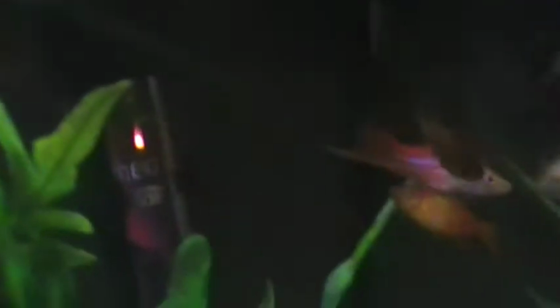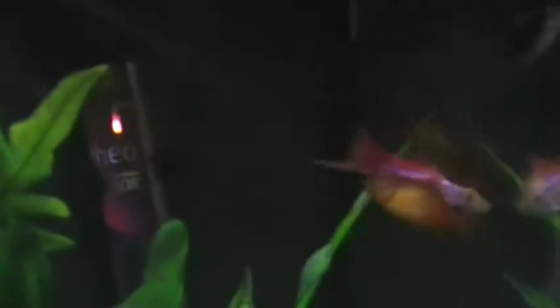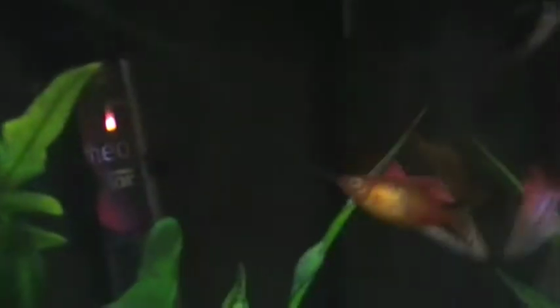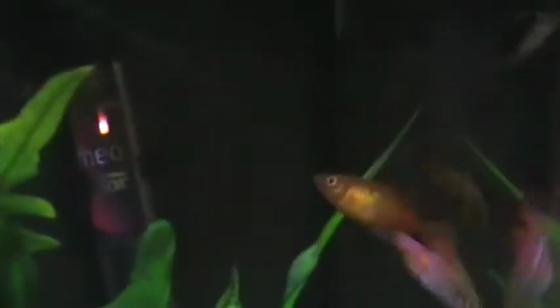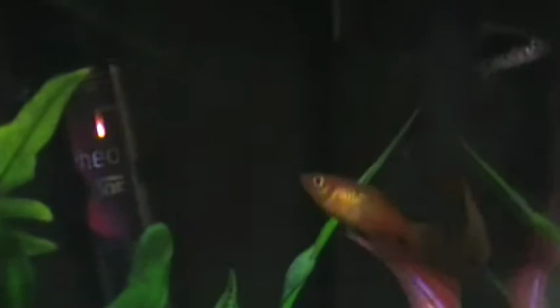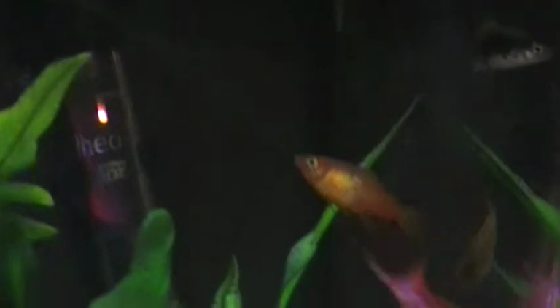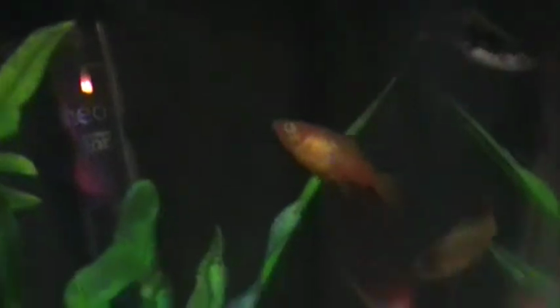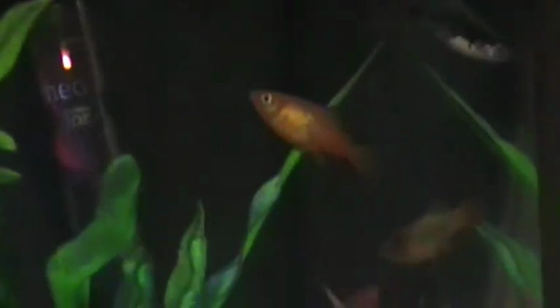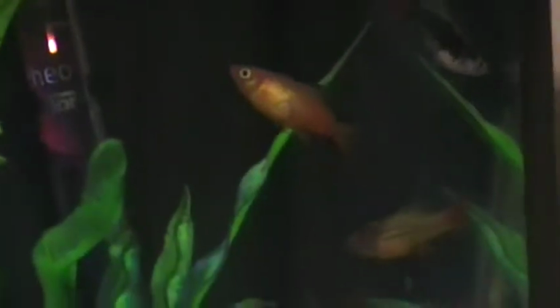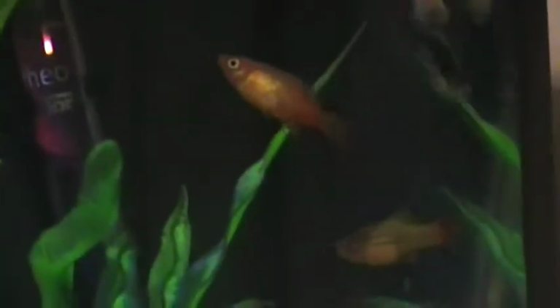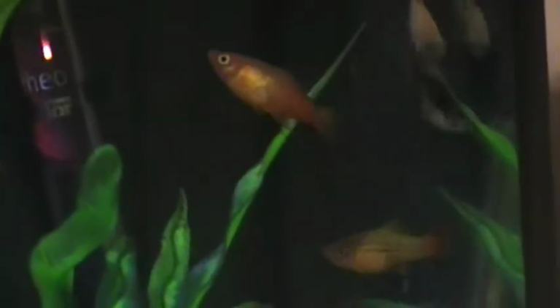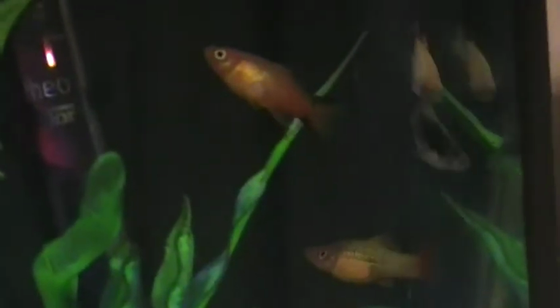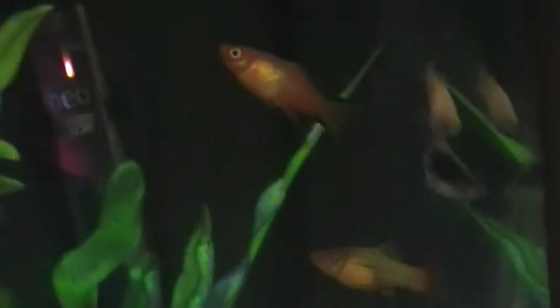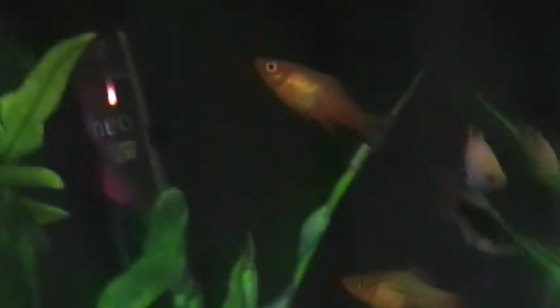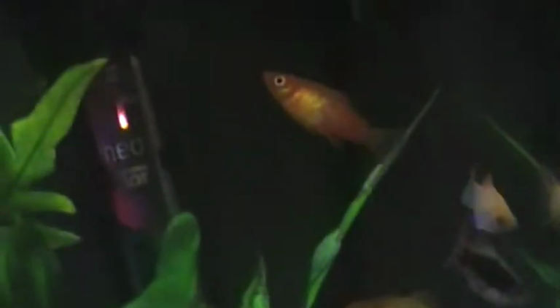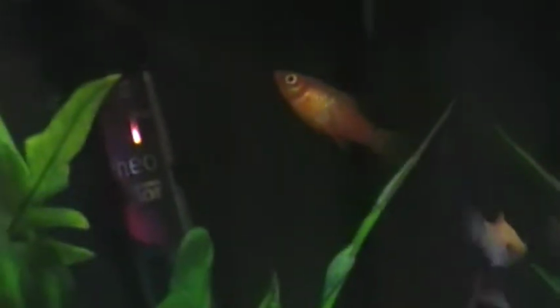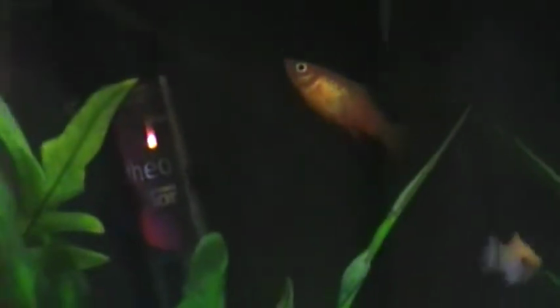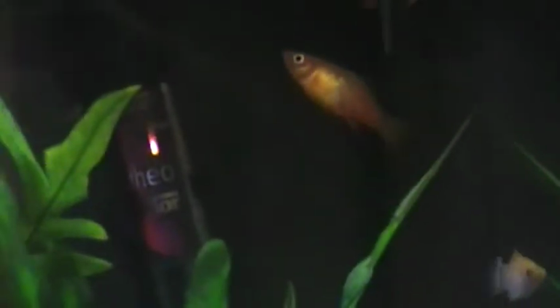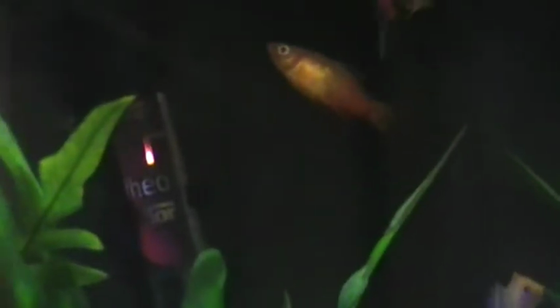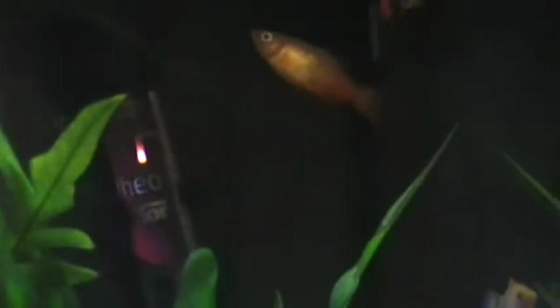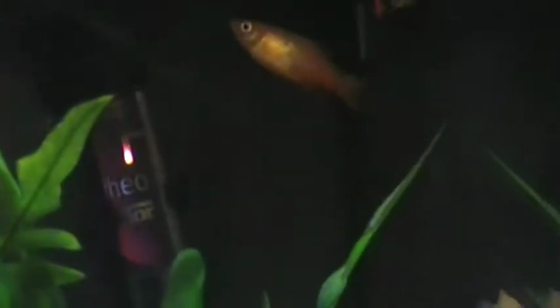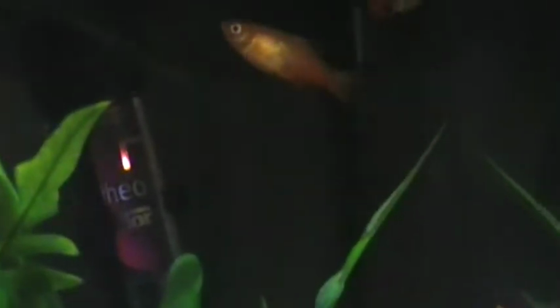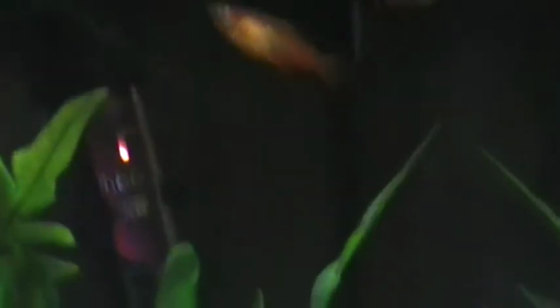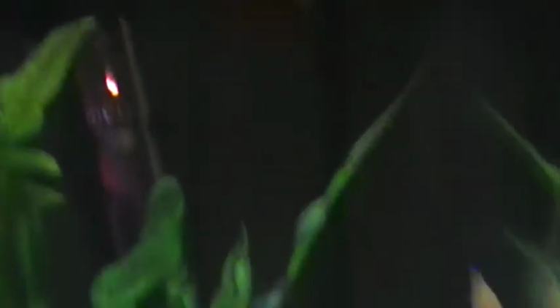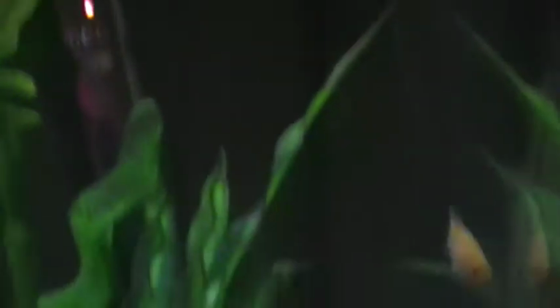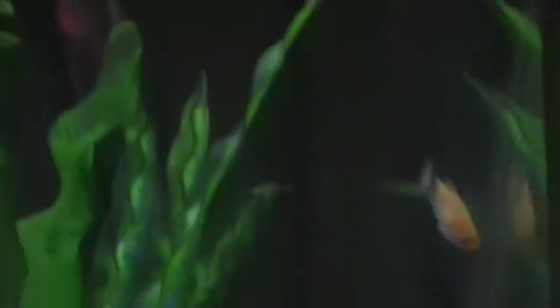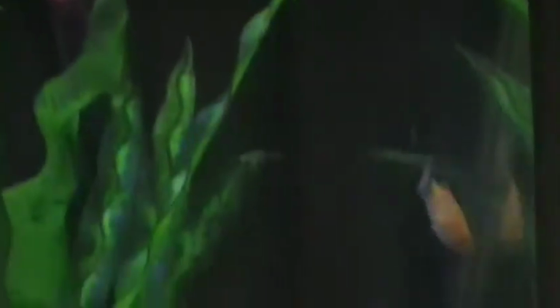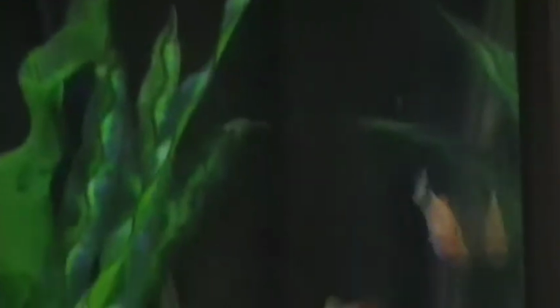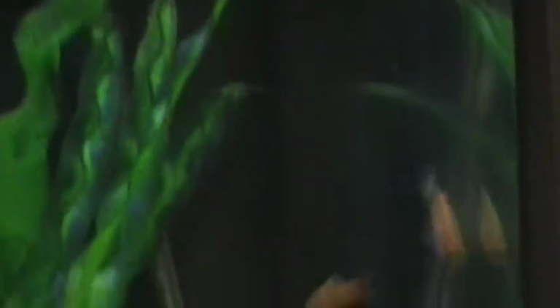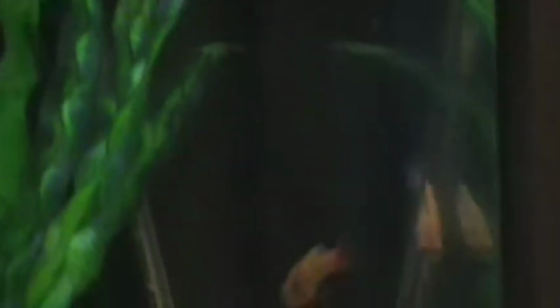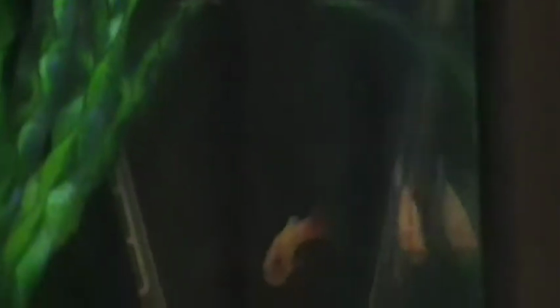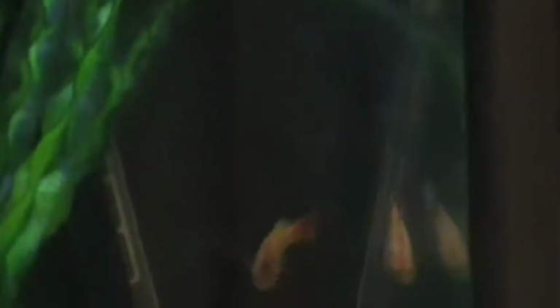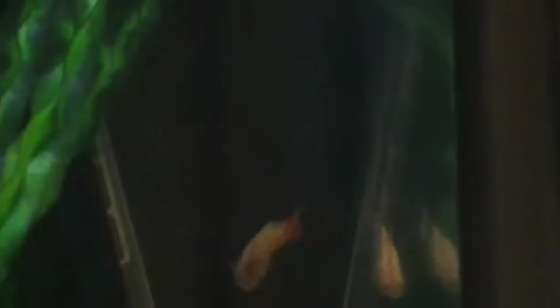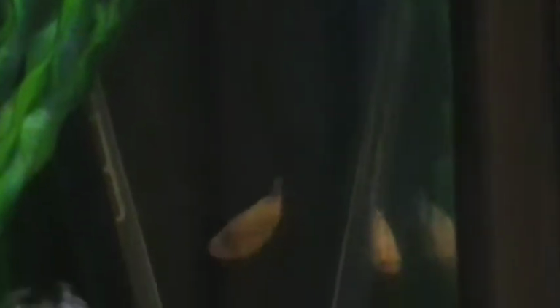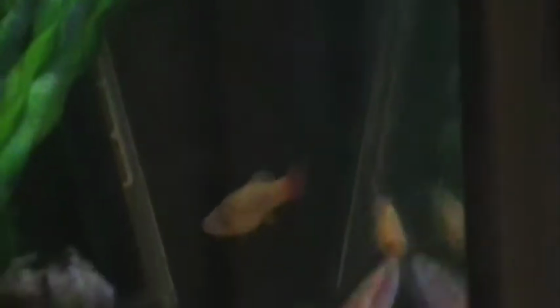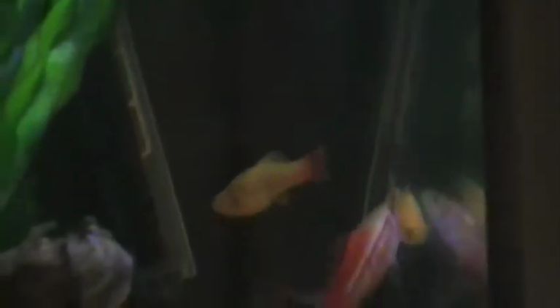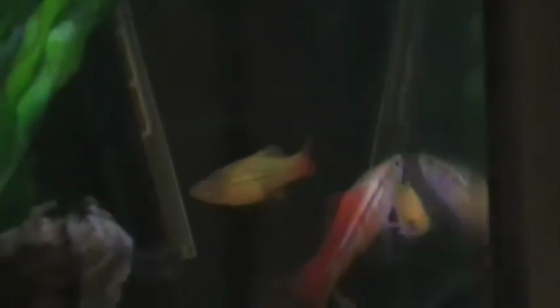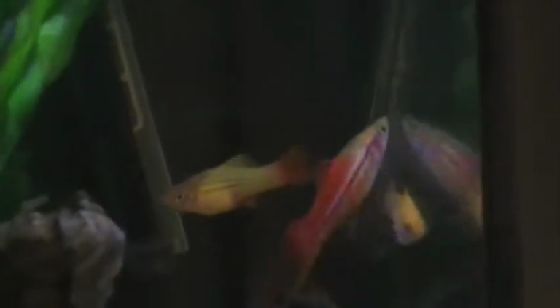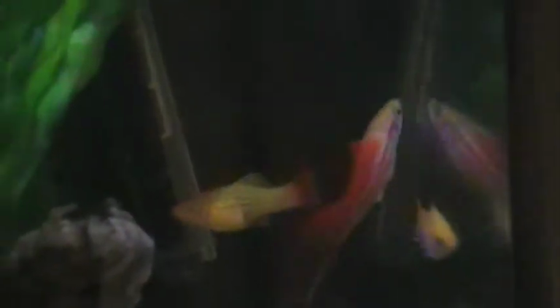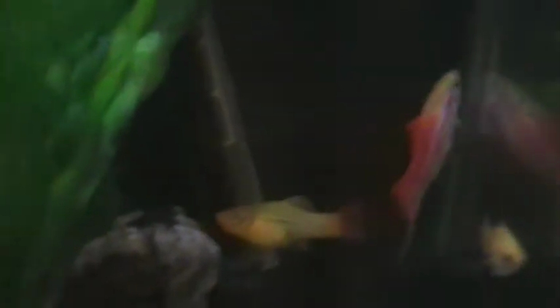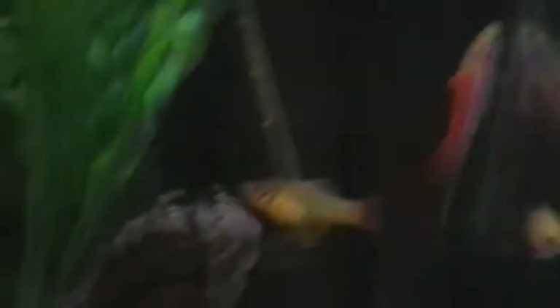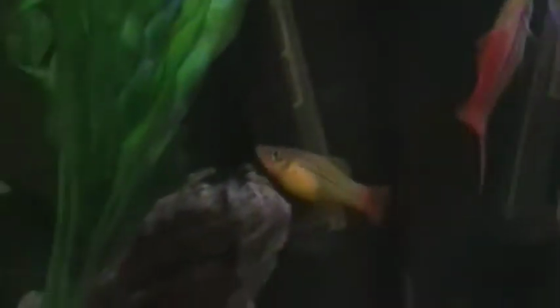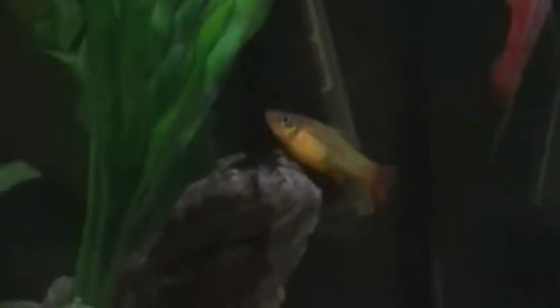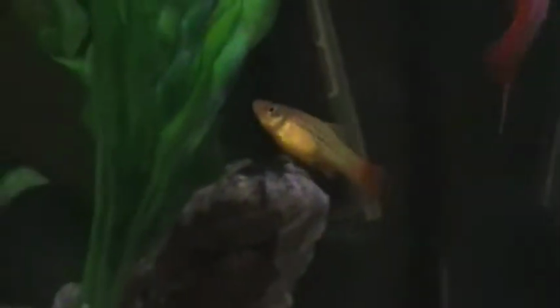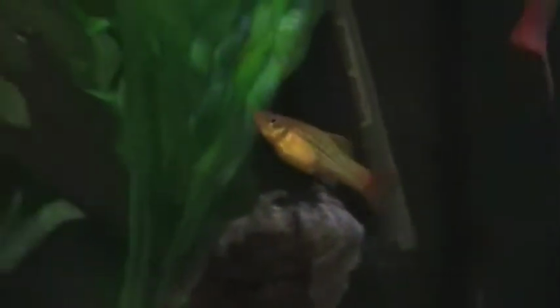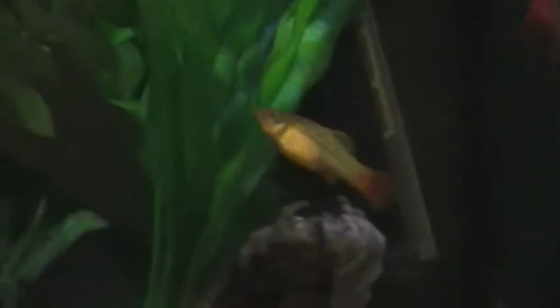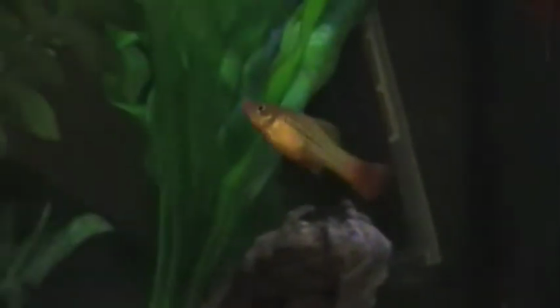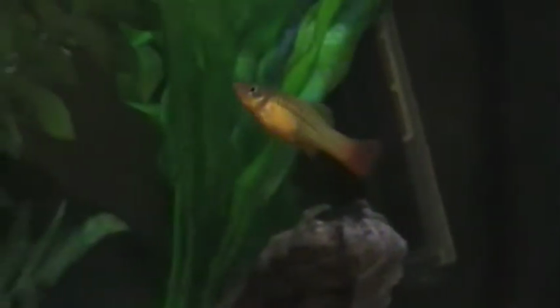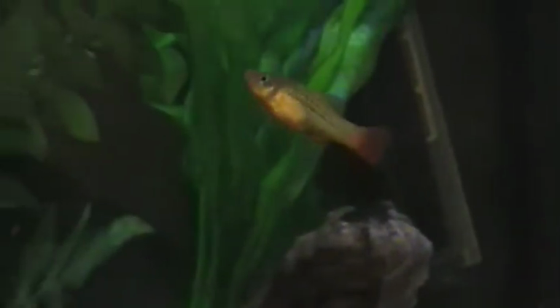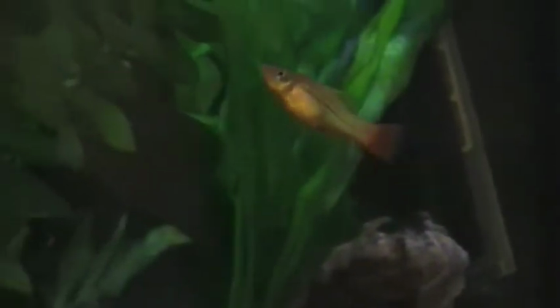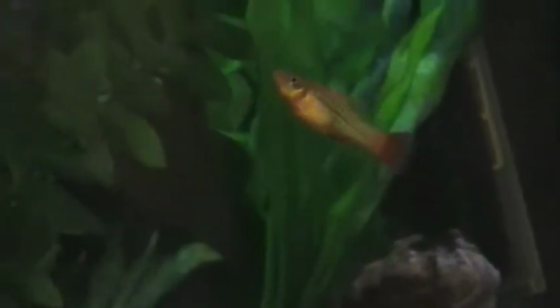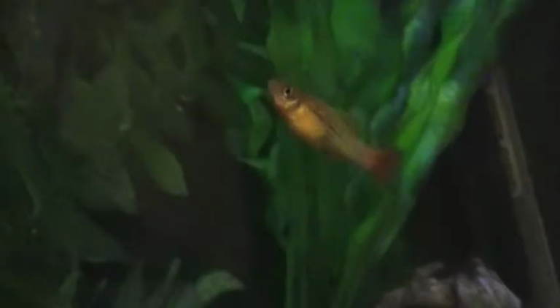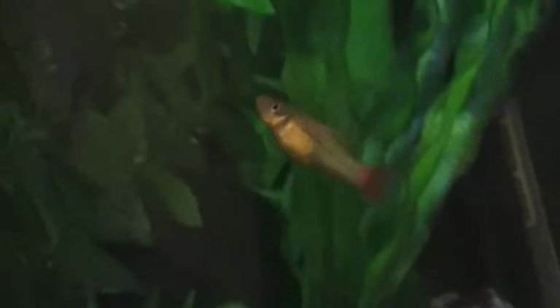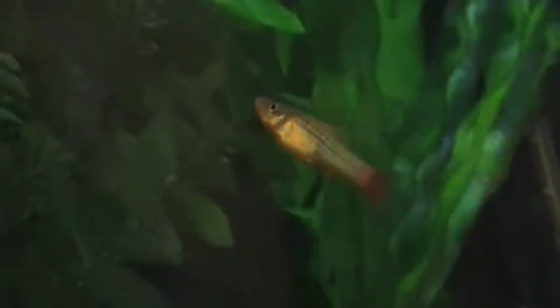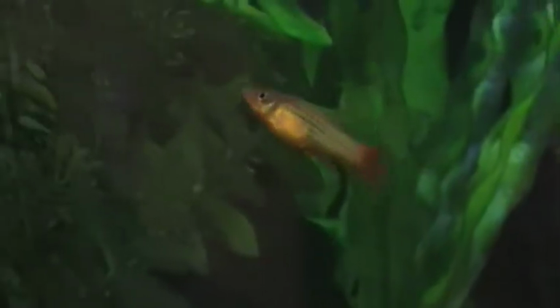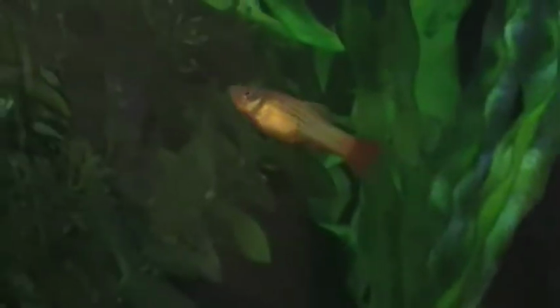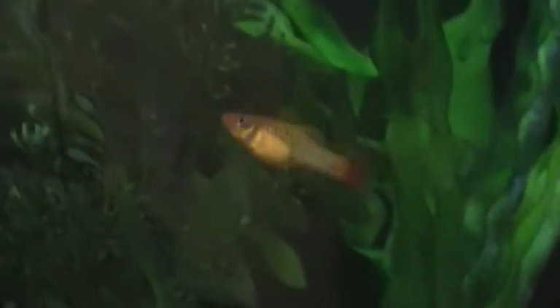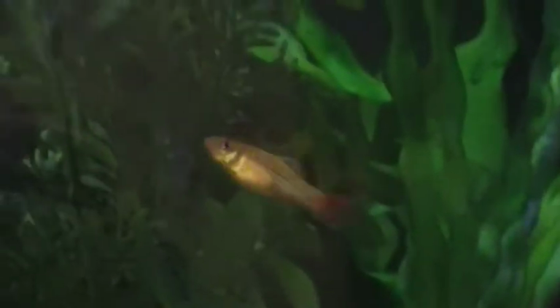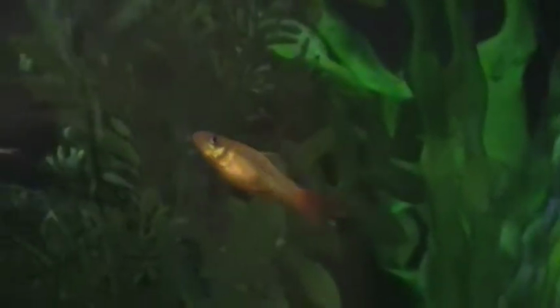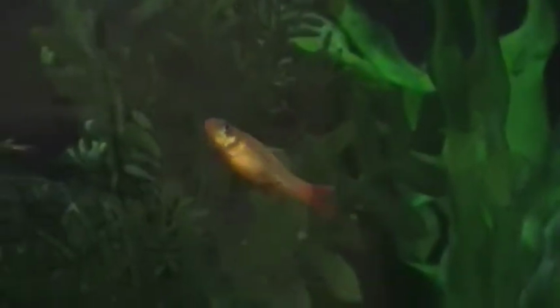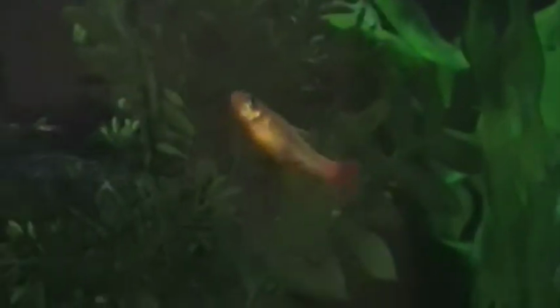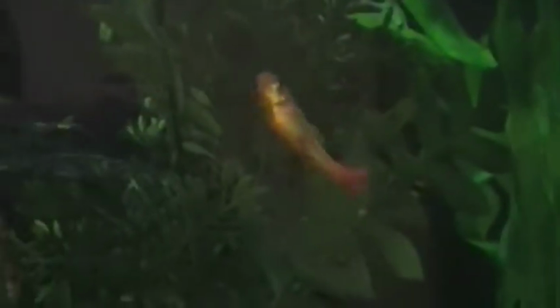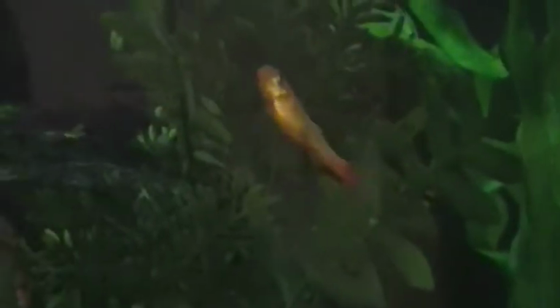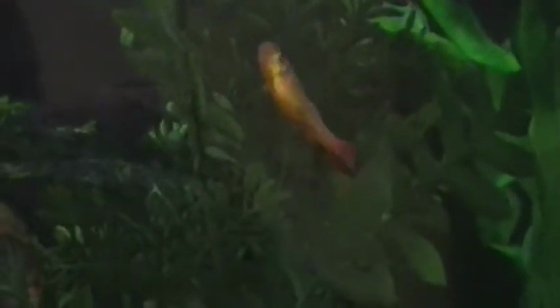I've only been able to find males, though. There's a twin bar platy, there's a Mickey Mouse, there's a Marigold.